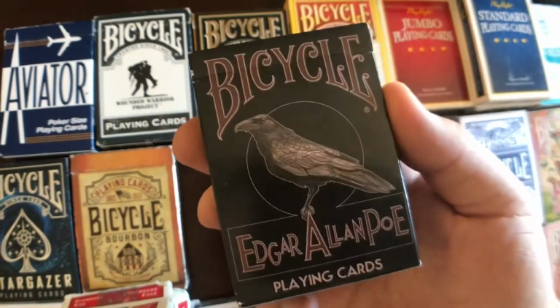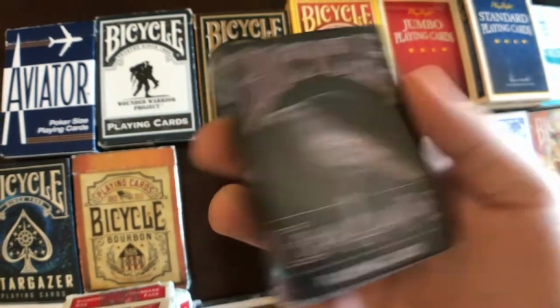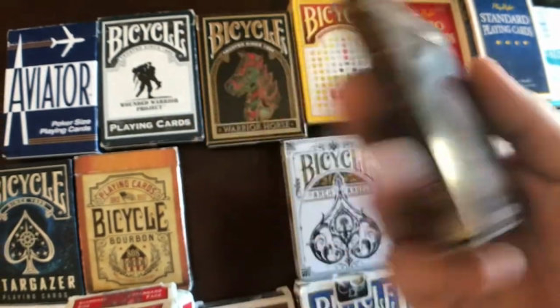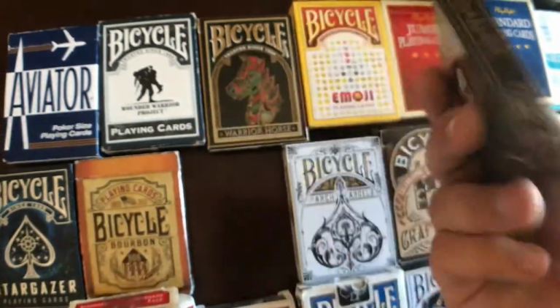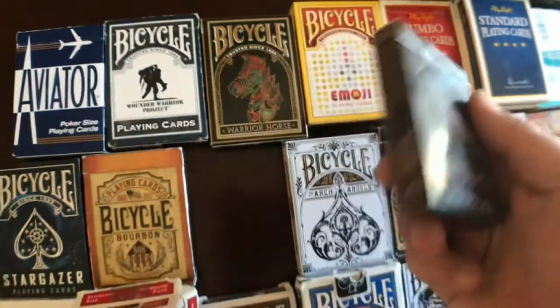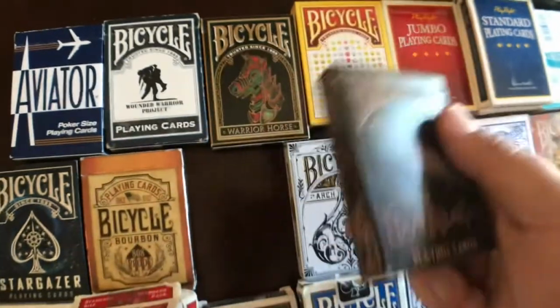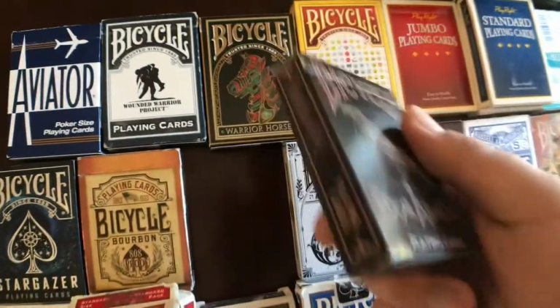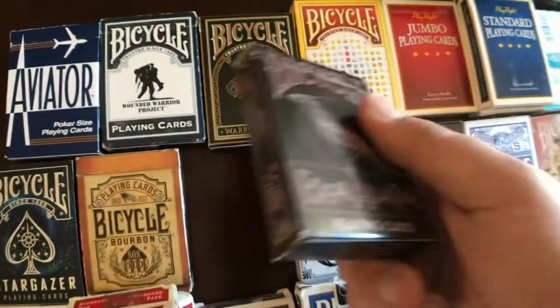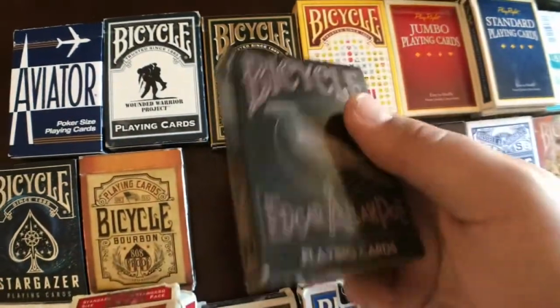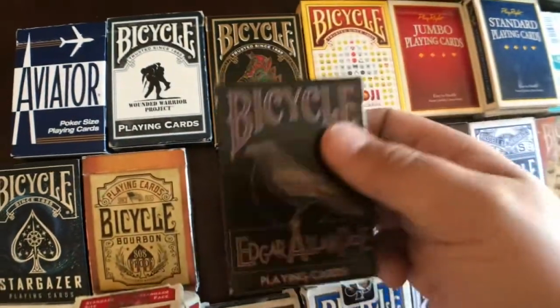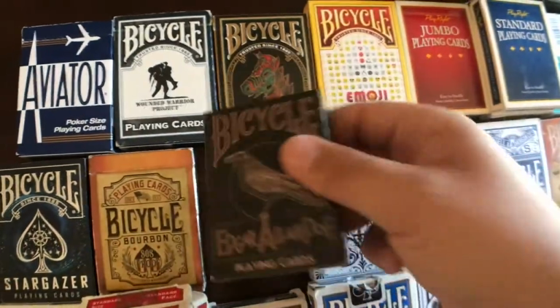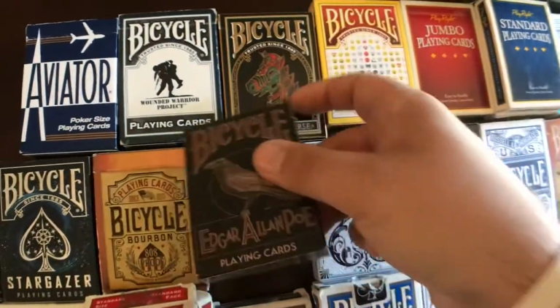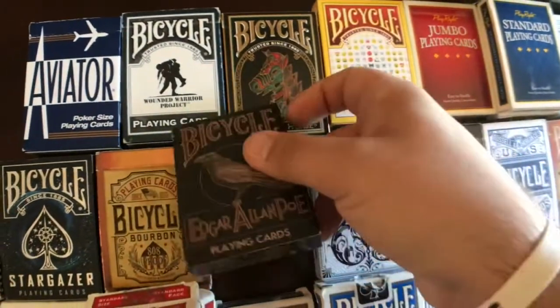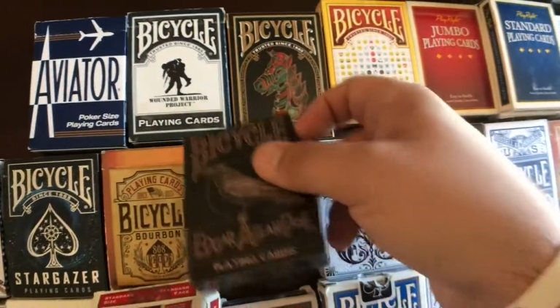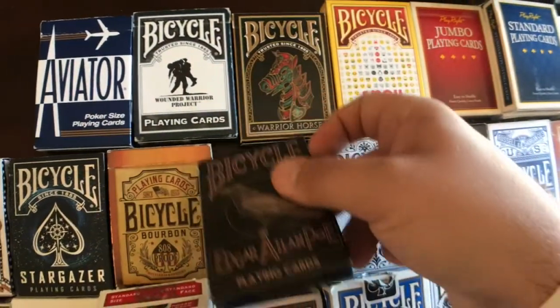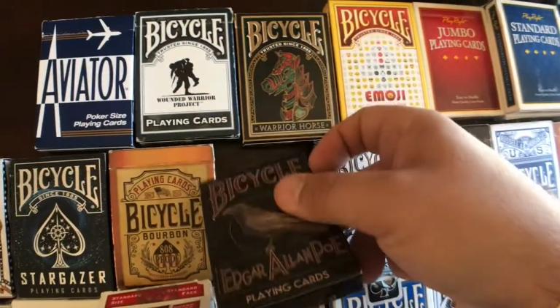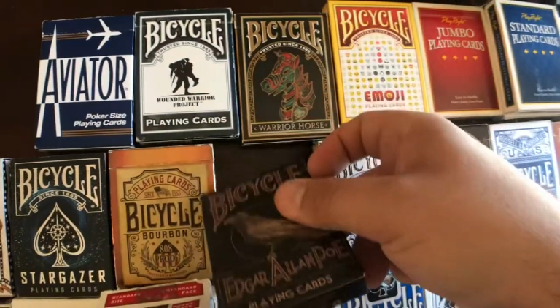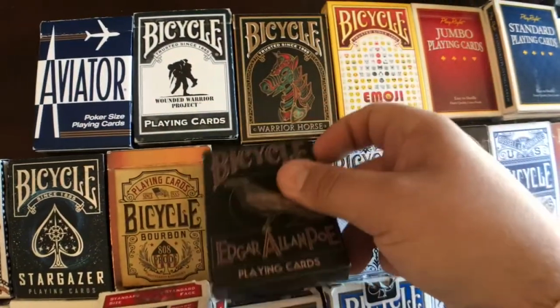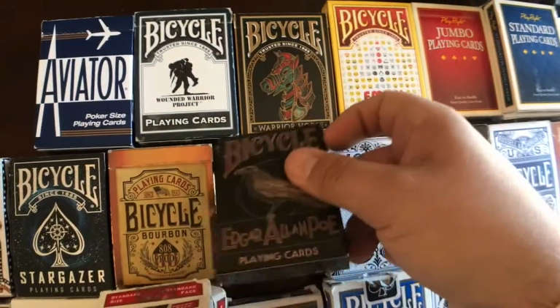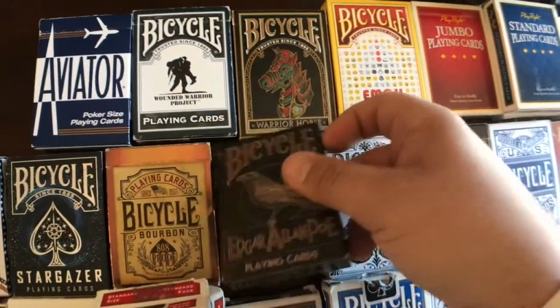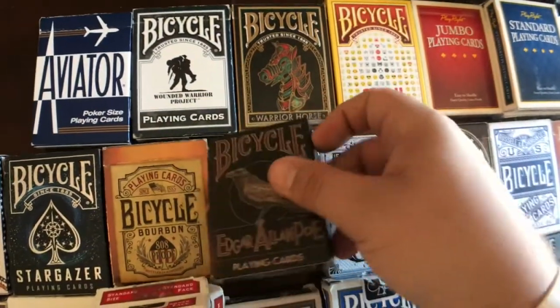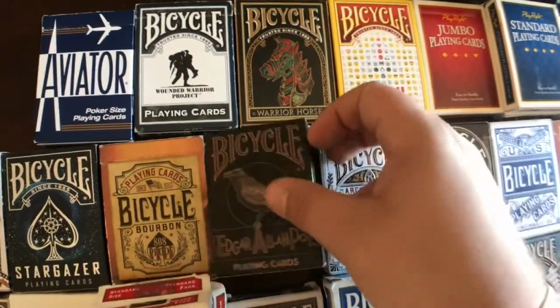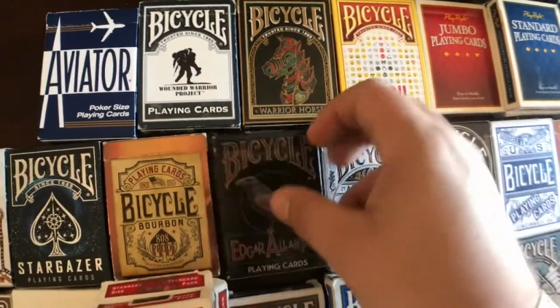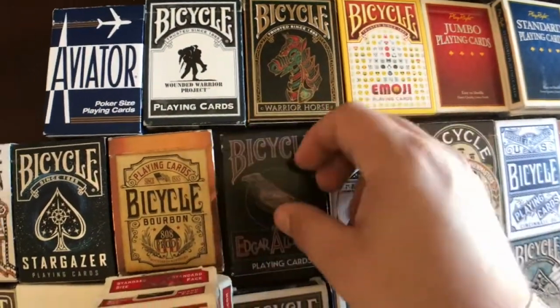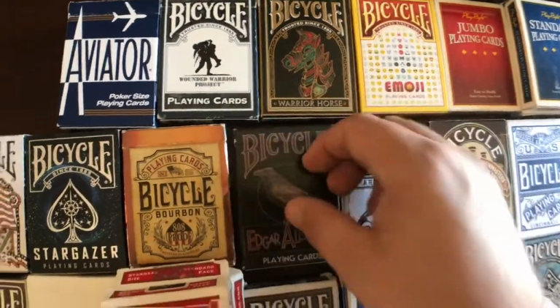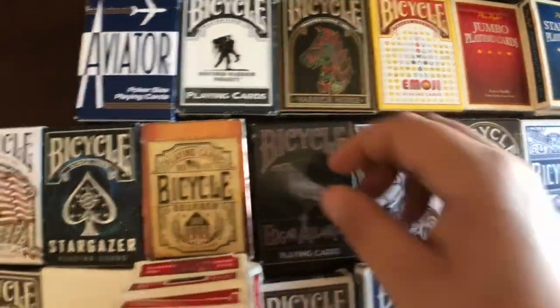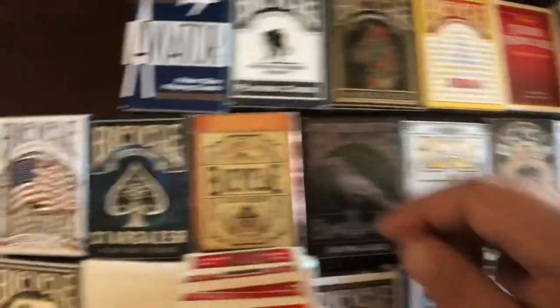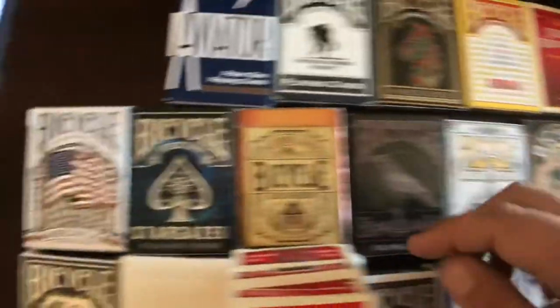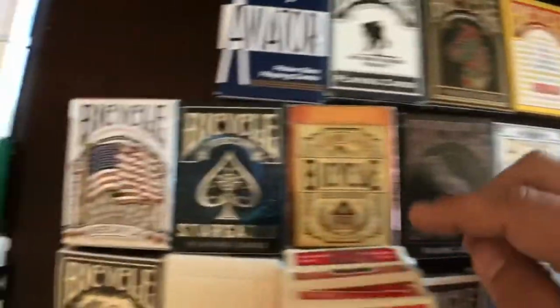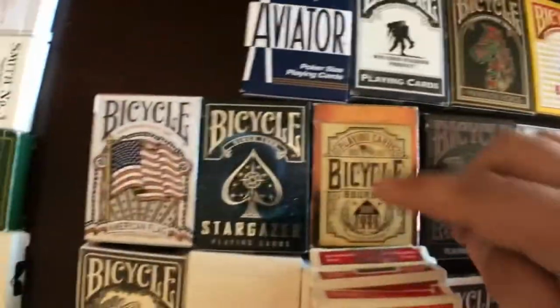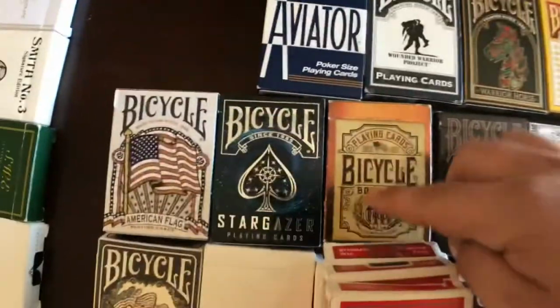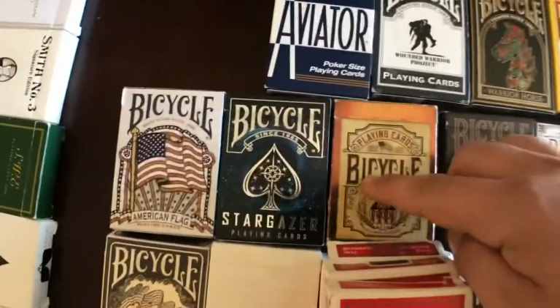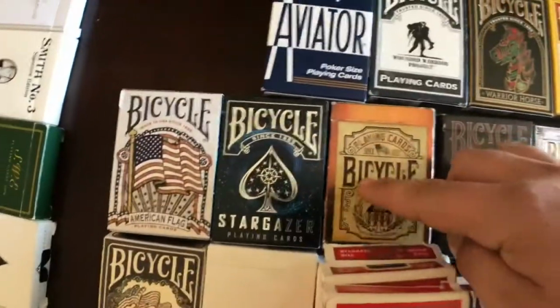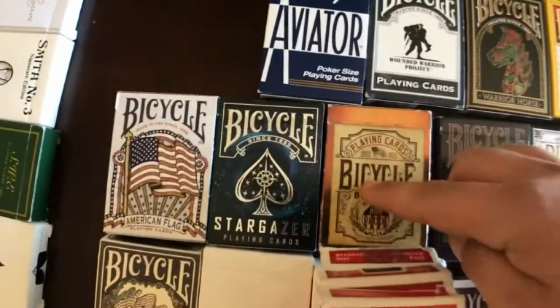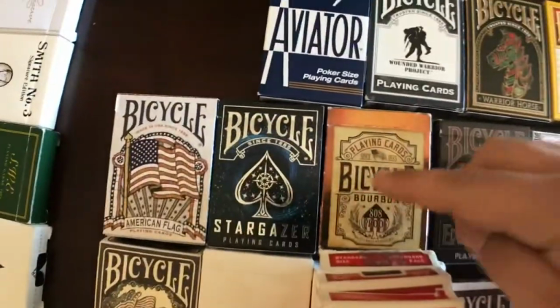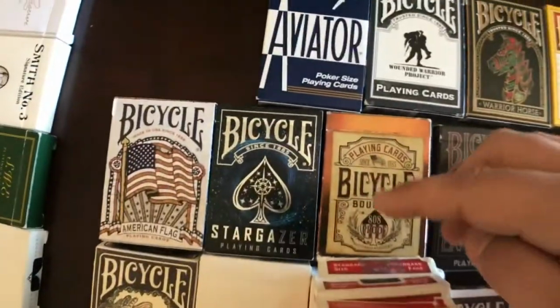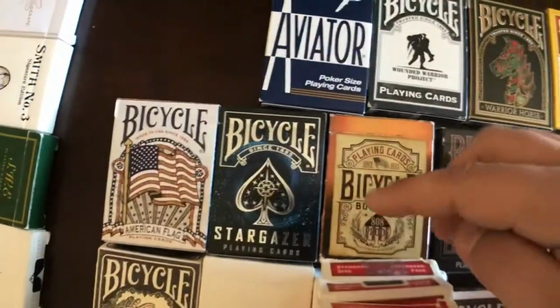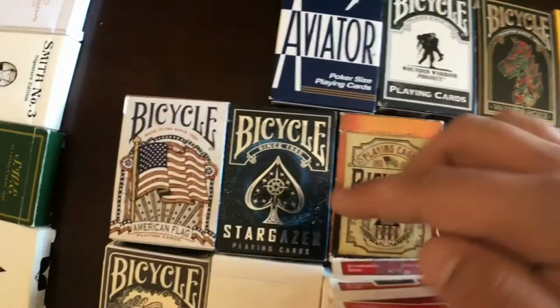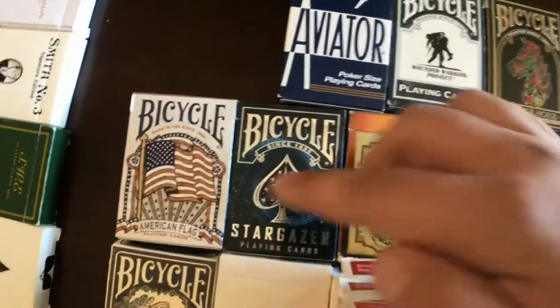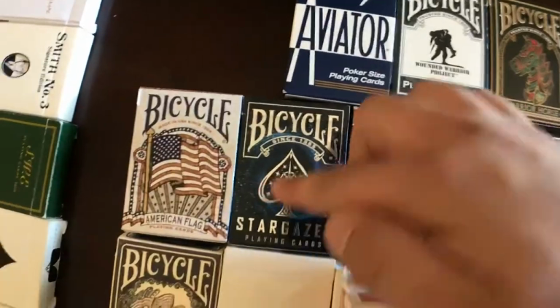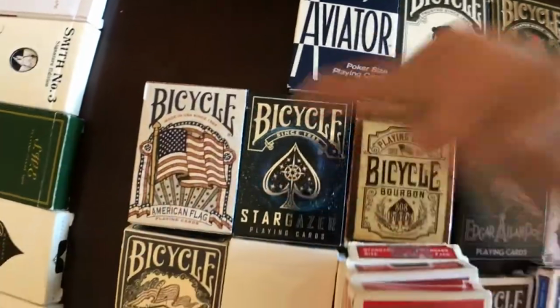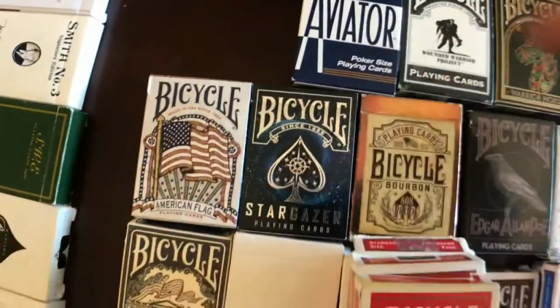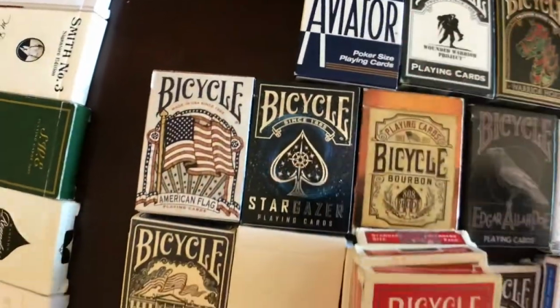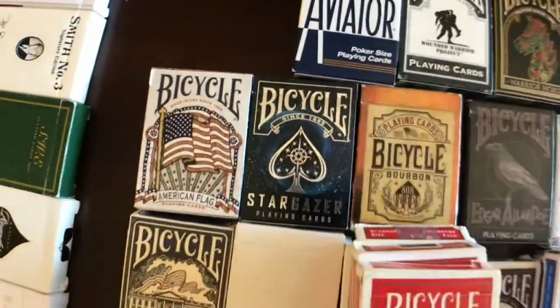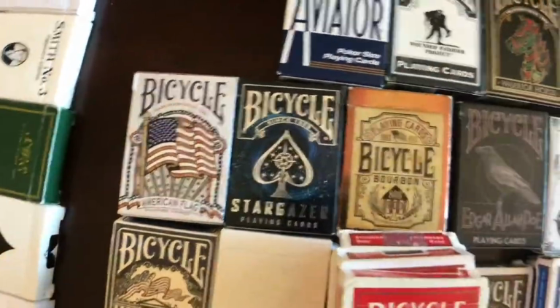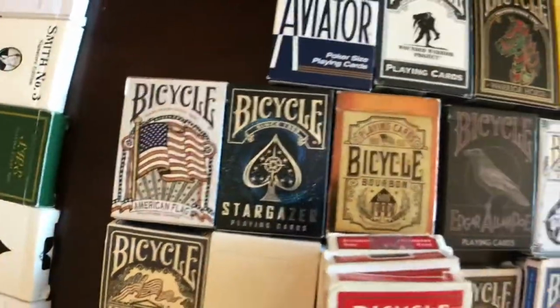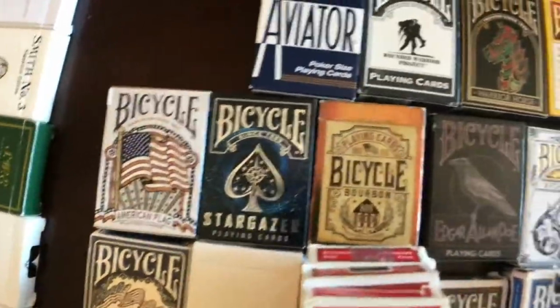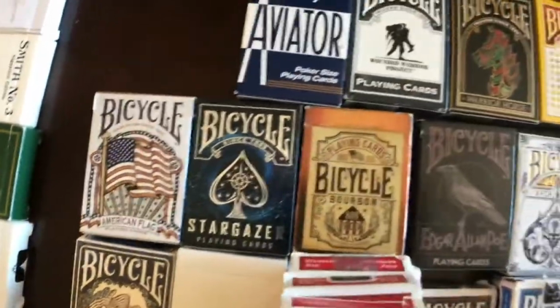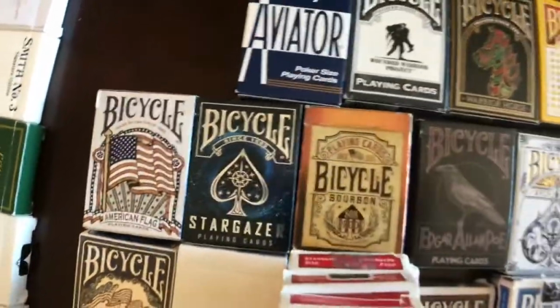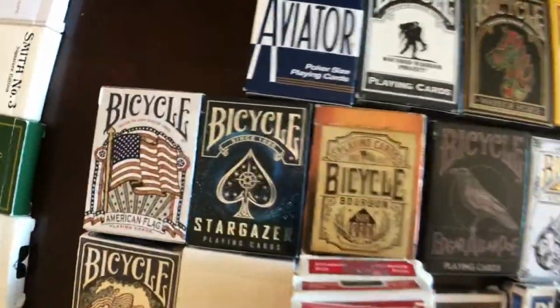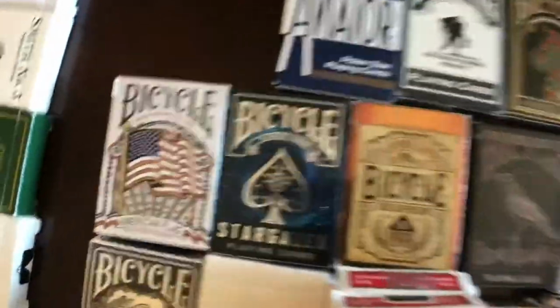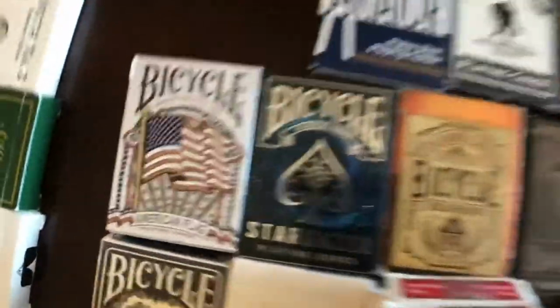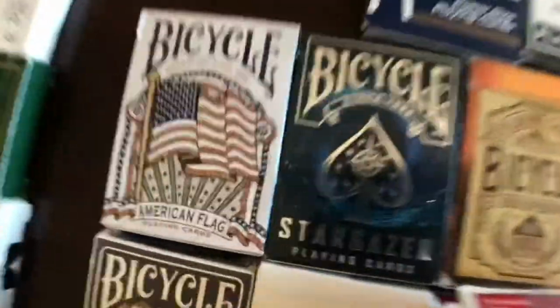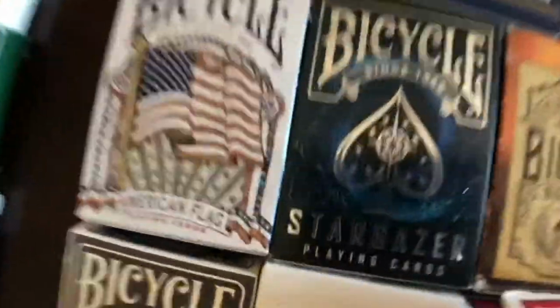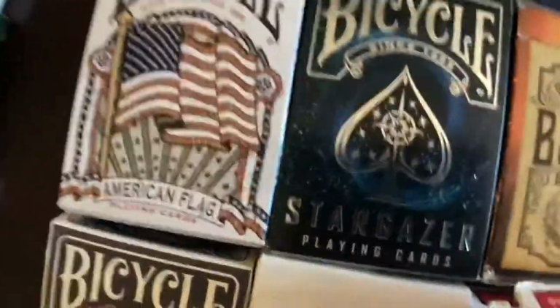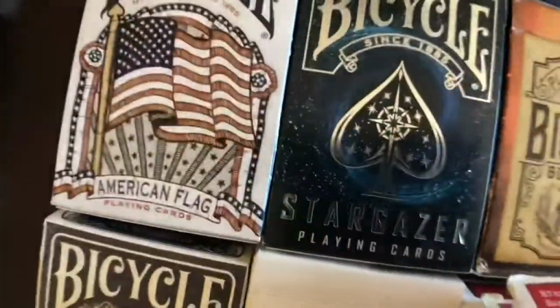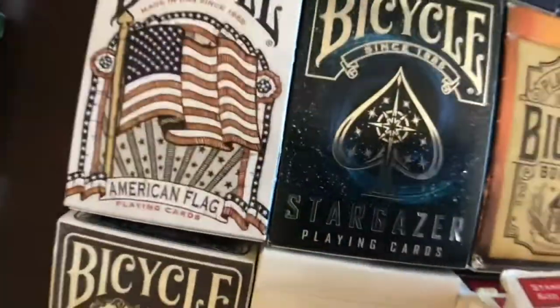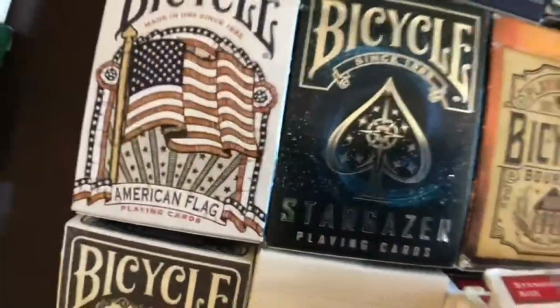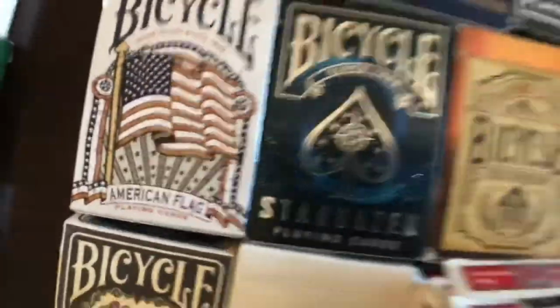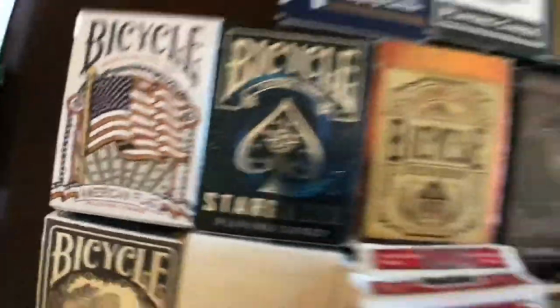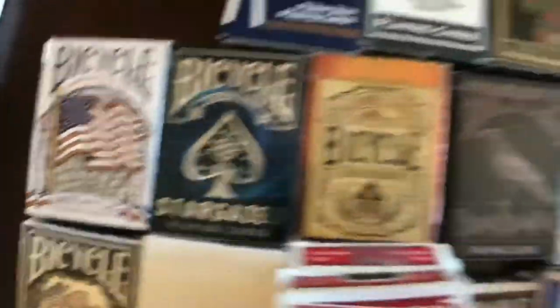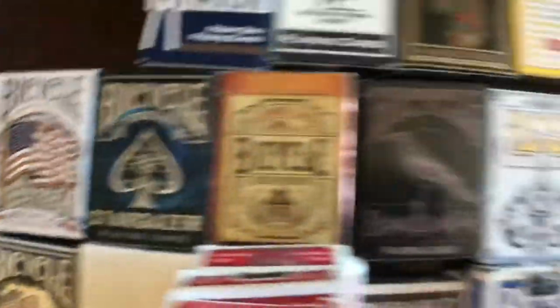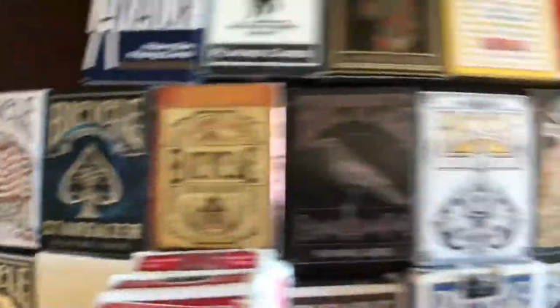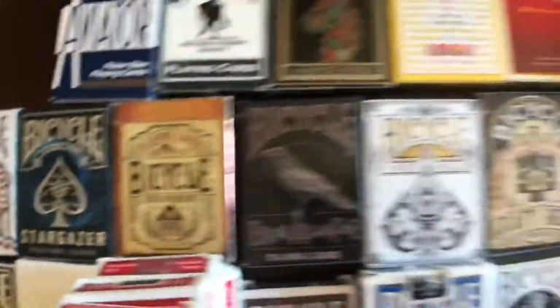If you know me, you know I love Edgar Allan Poe. Next up is the Bicycle Bourbon Stargazer.